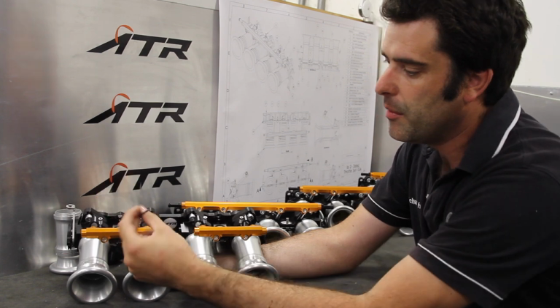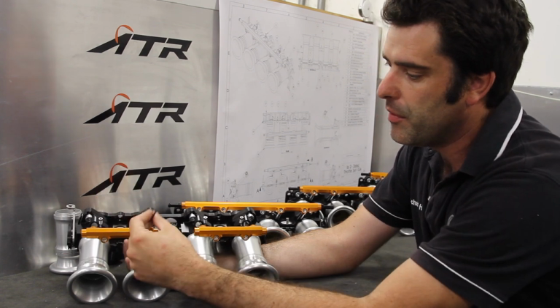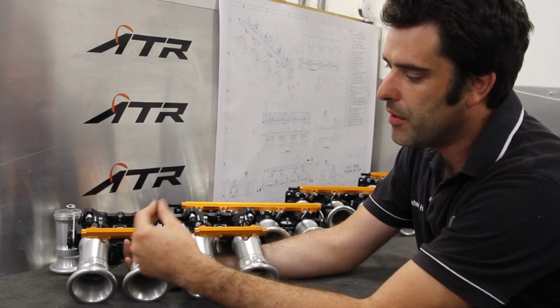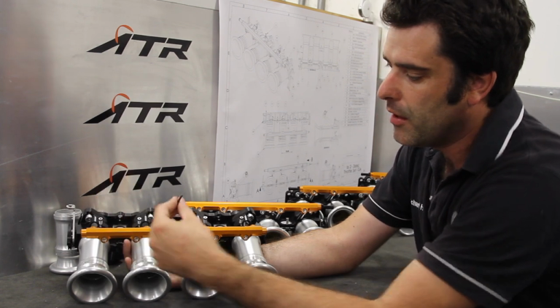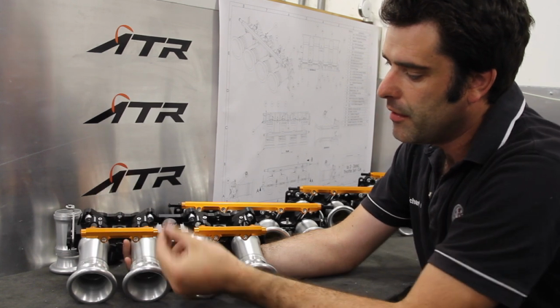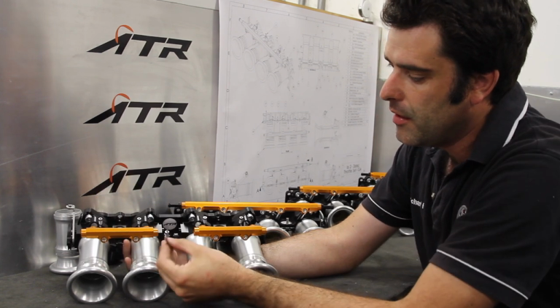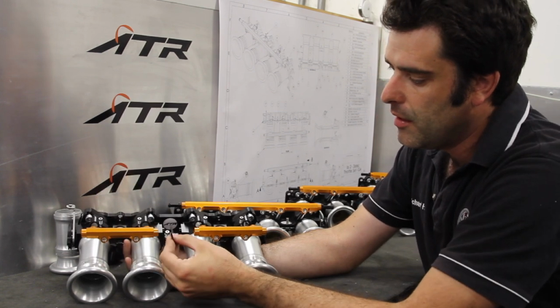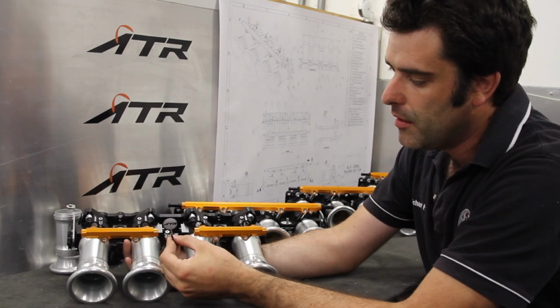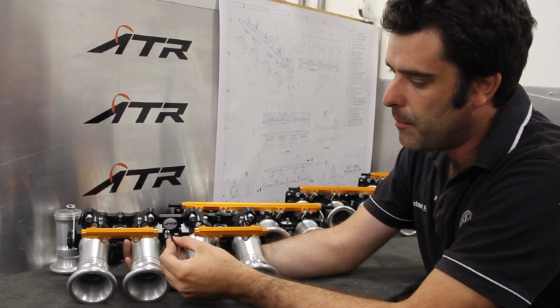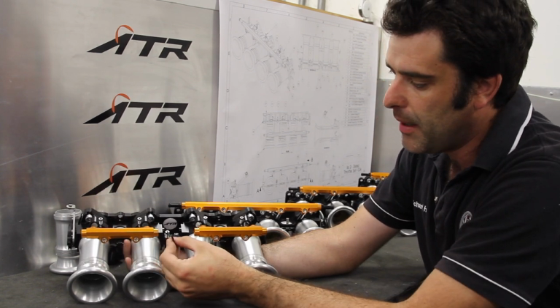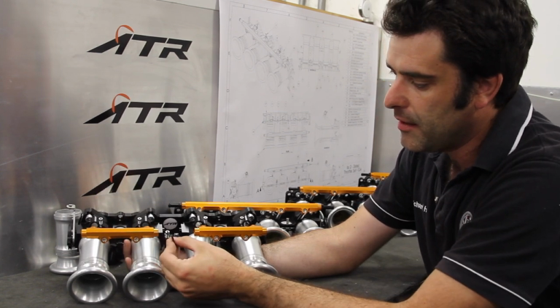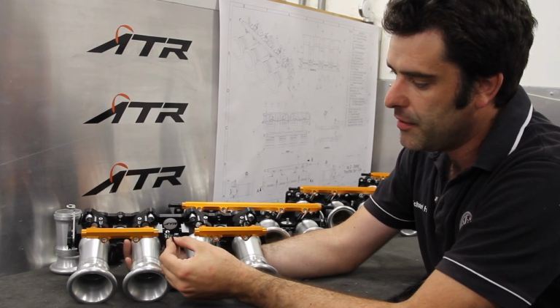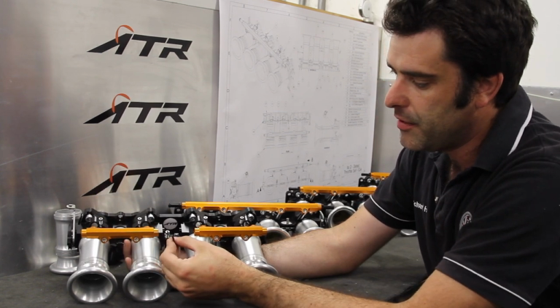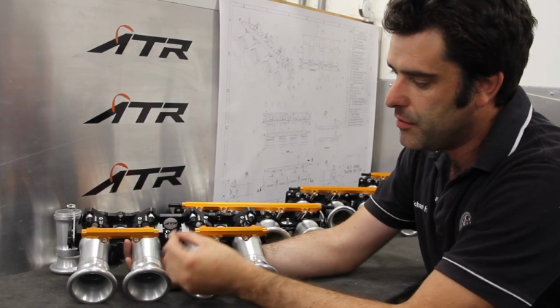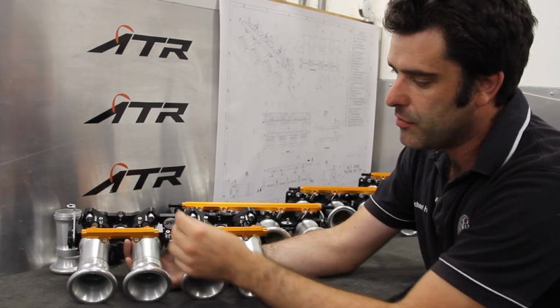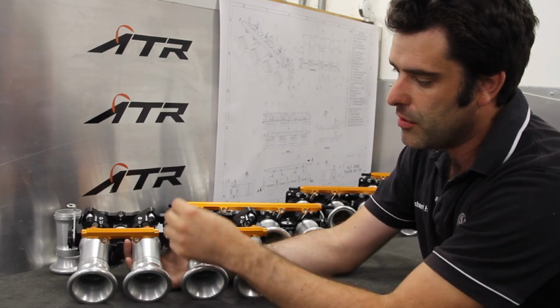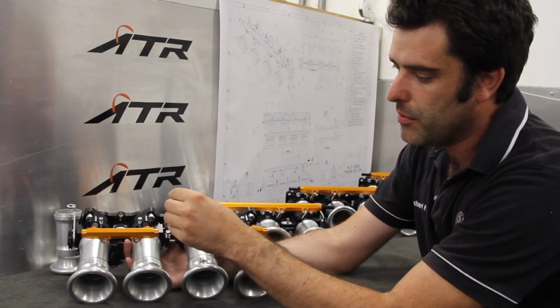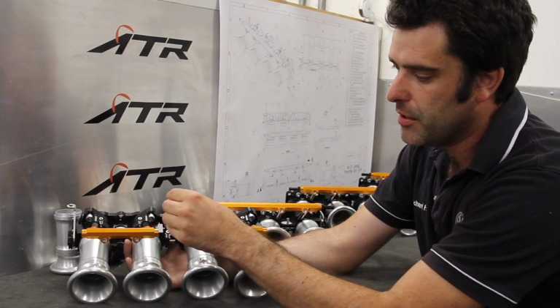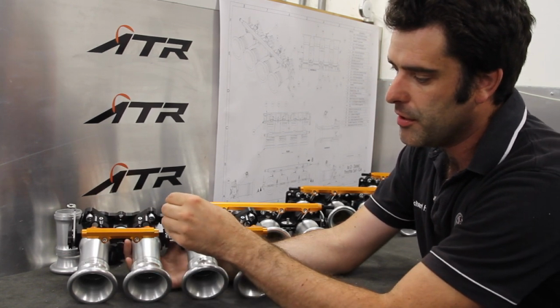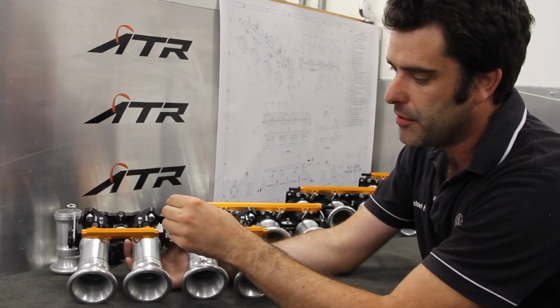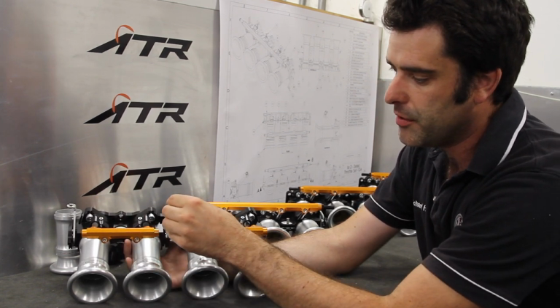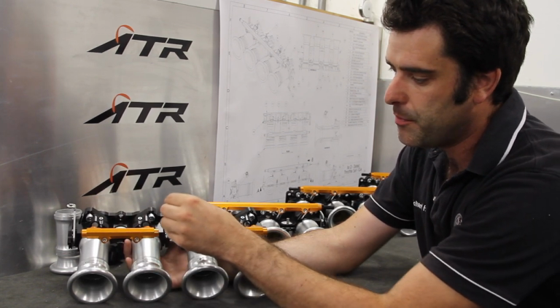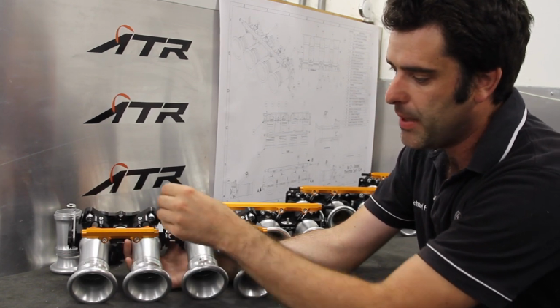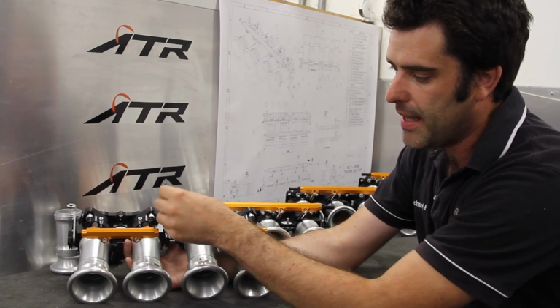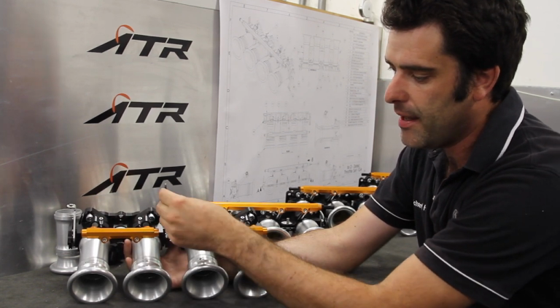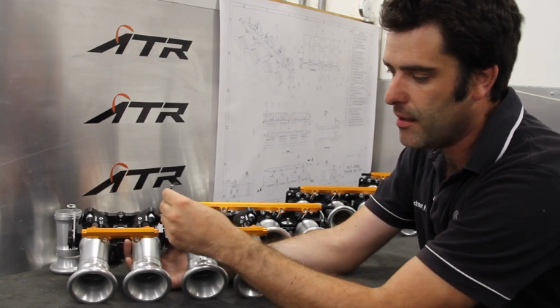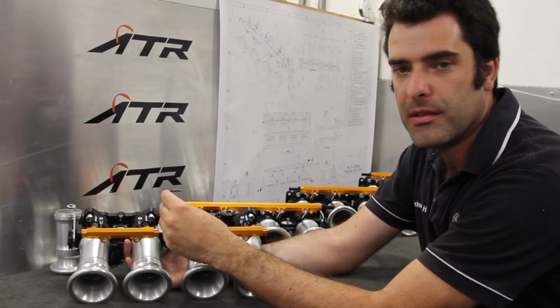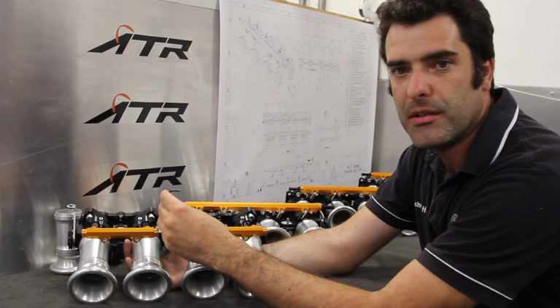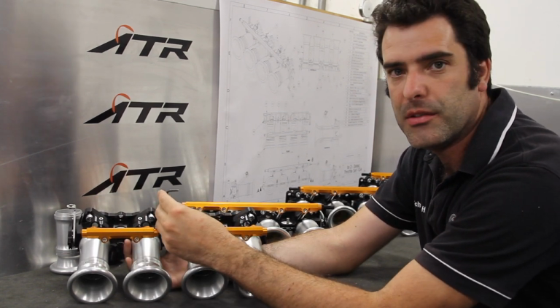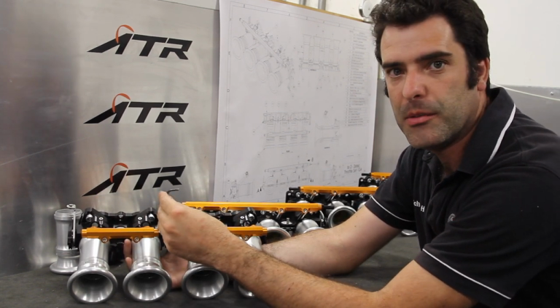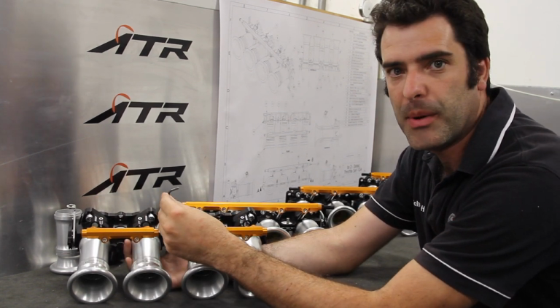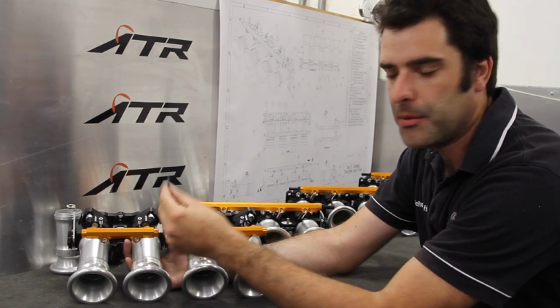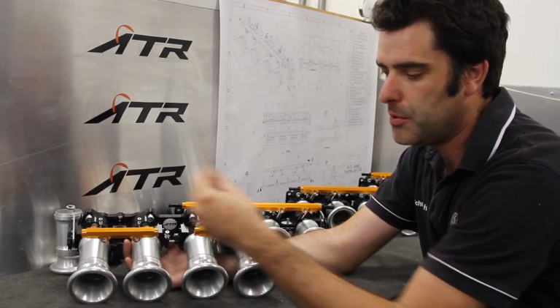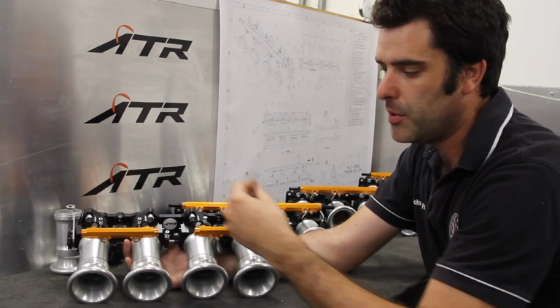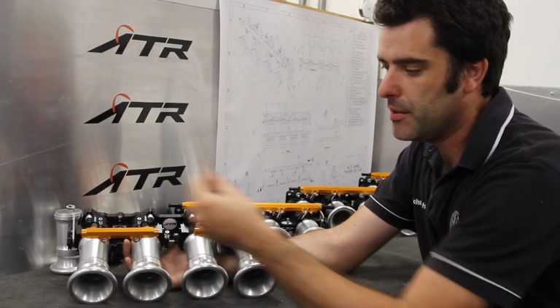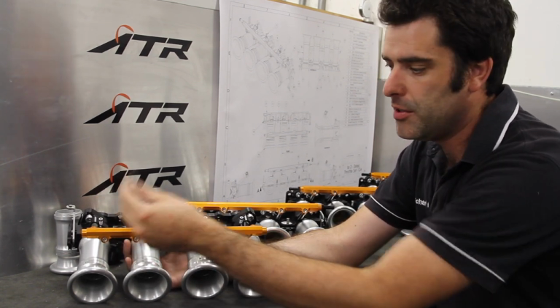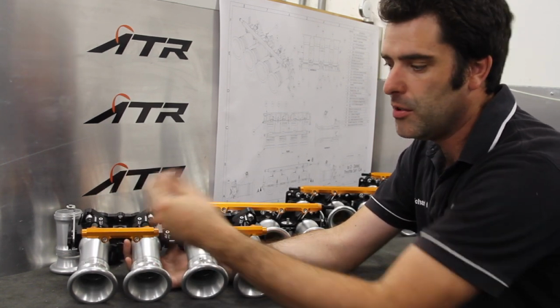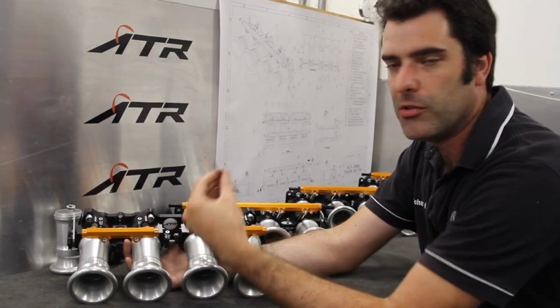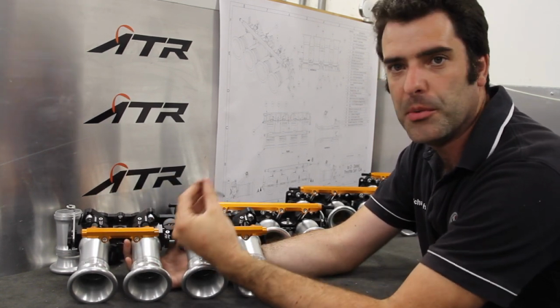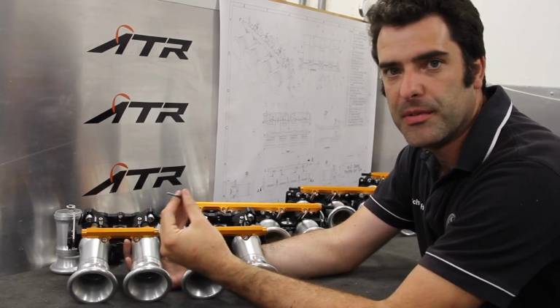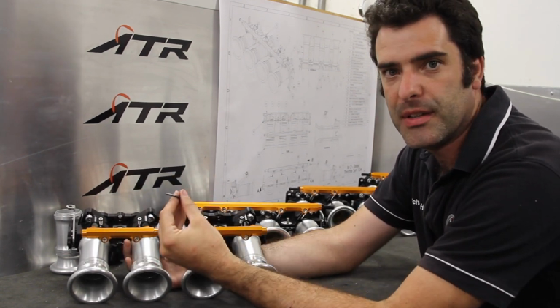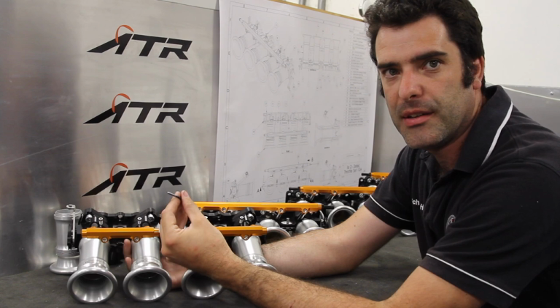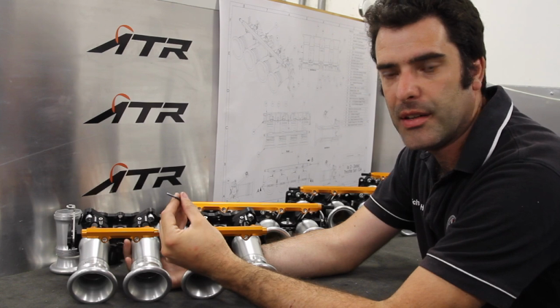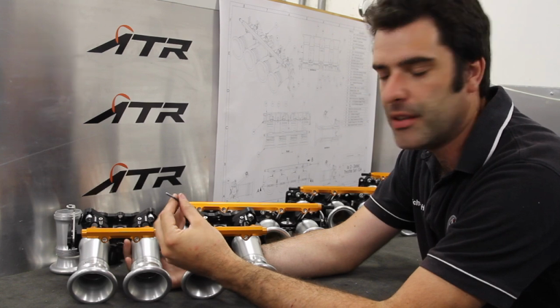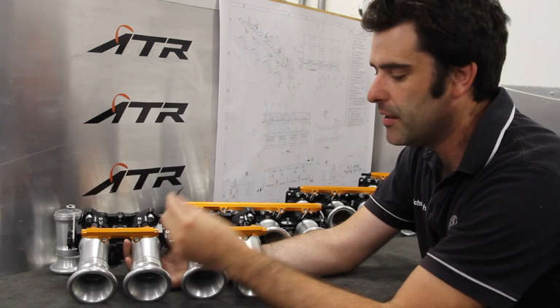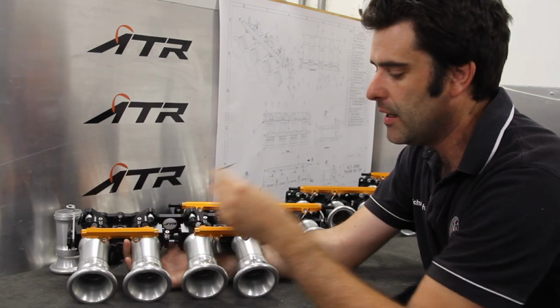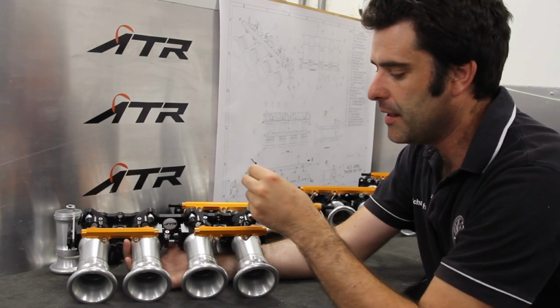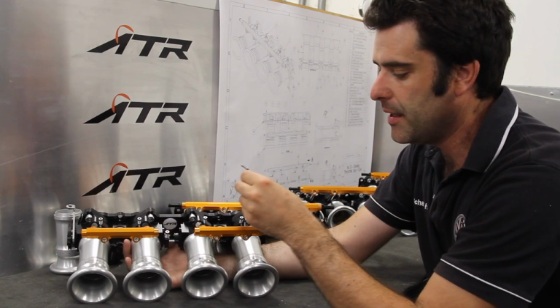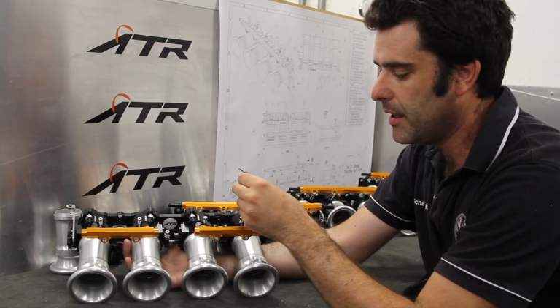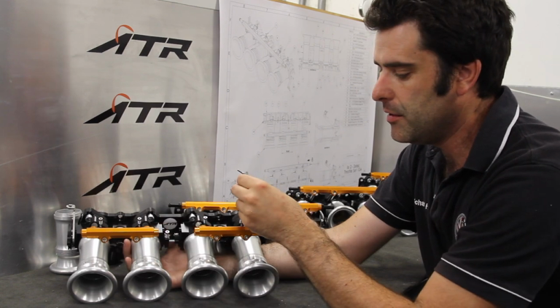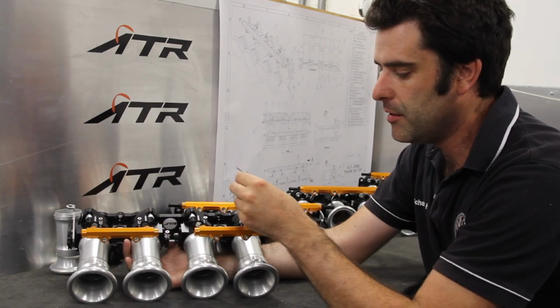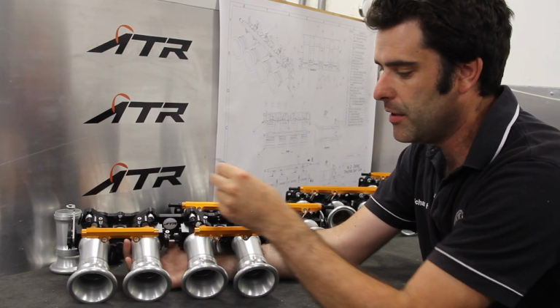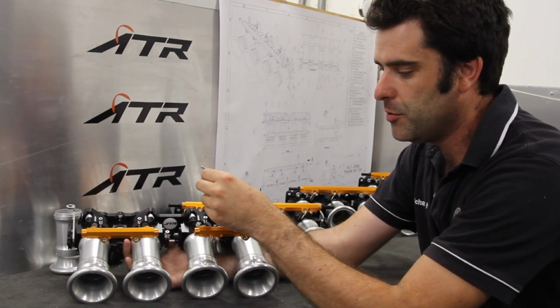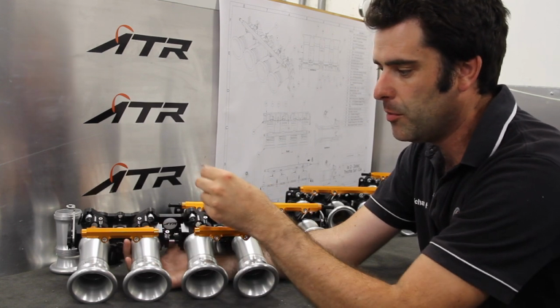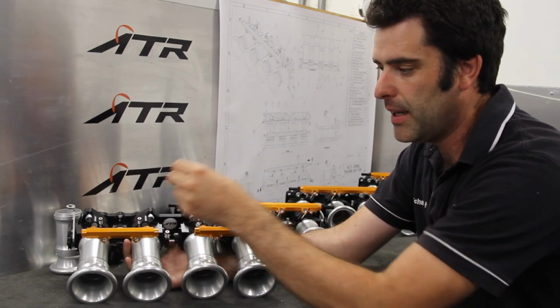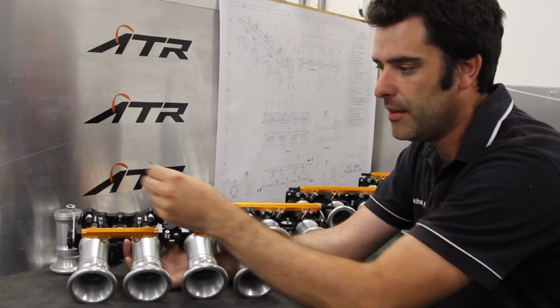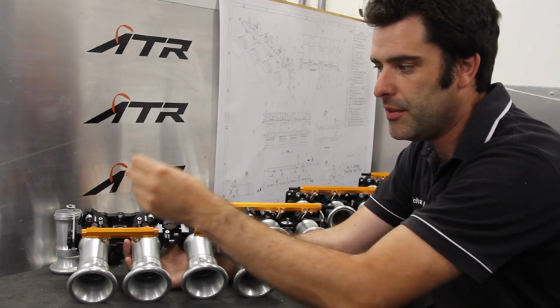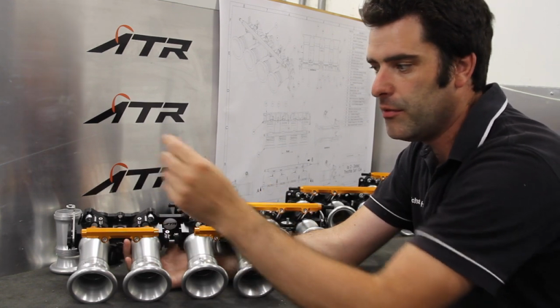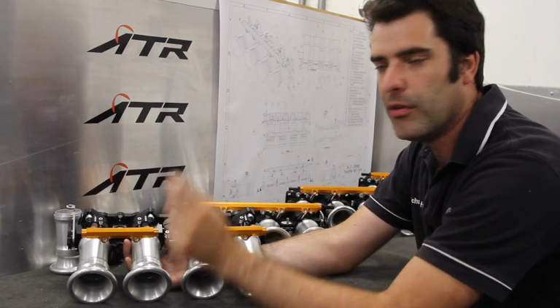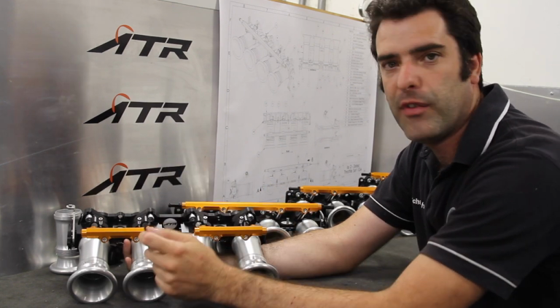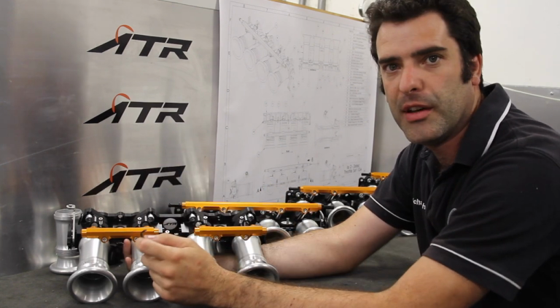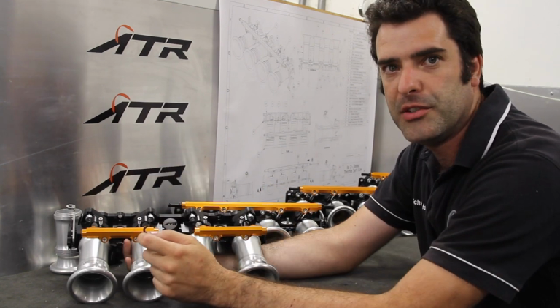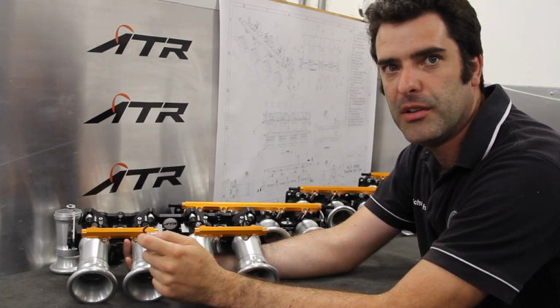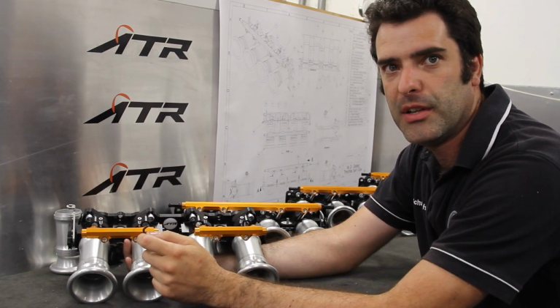We've also got a balancing screw that does the pair, to balance between the two groups of cylinders, and then individual balancing for fine-tuning.